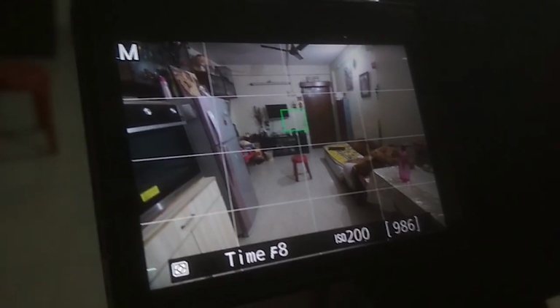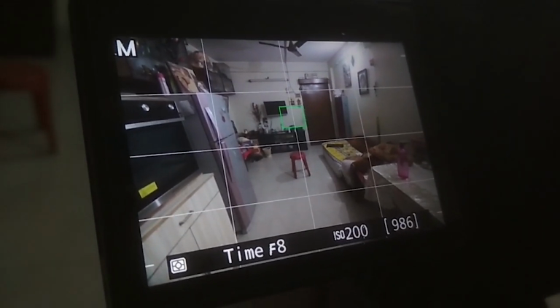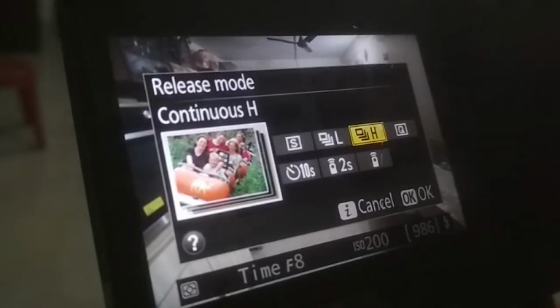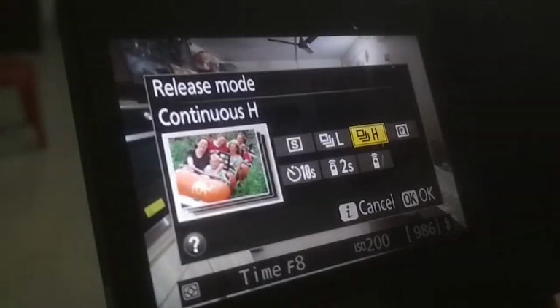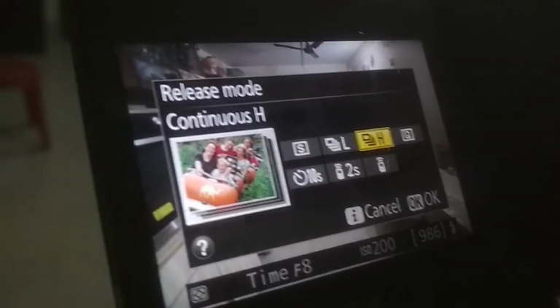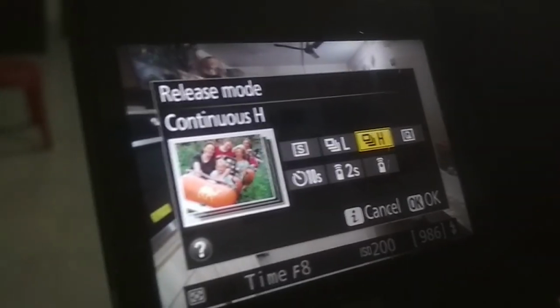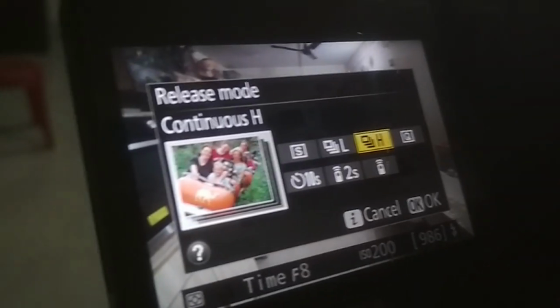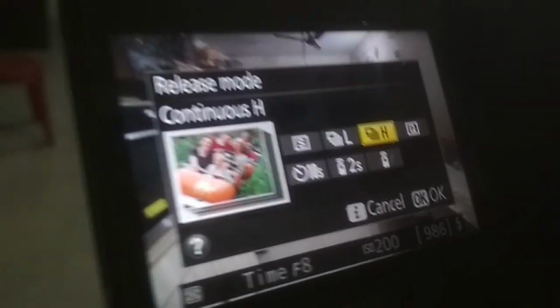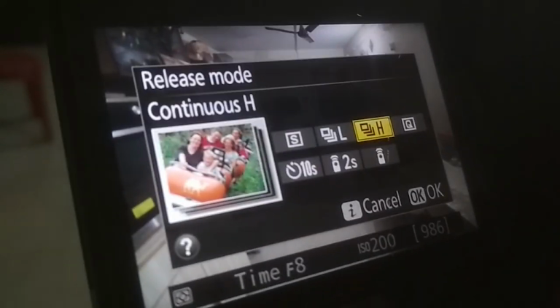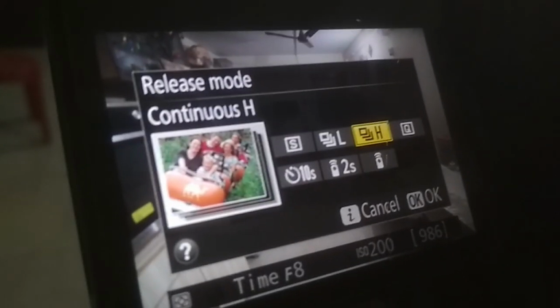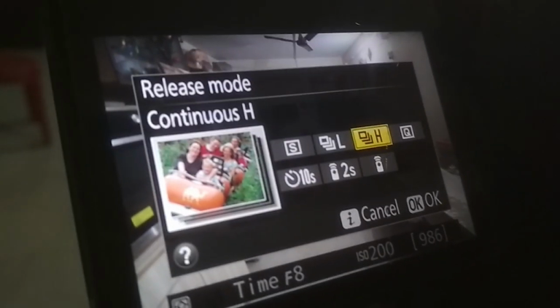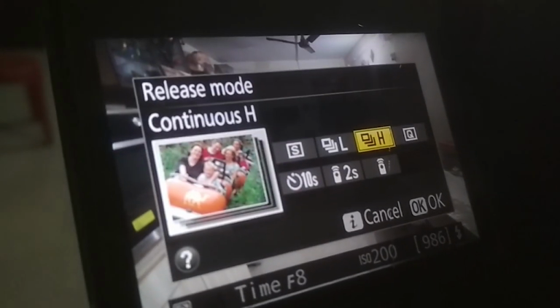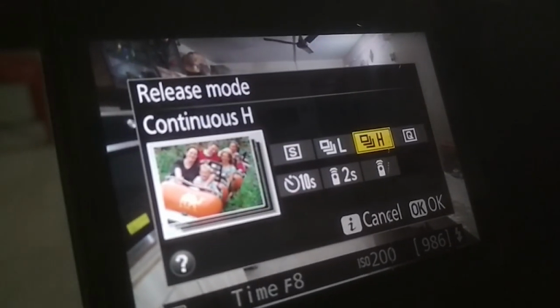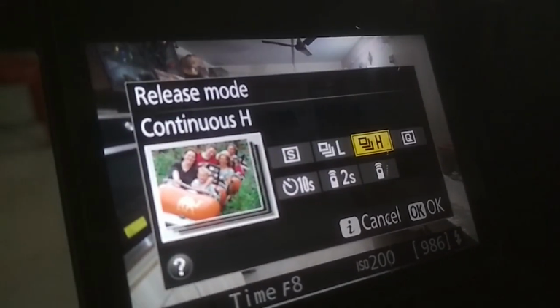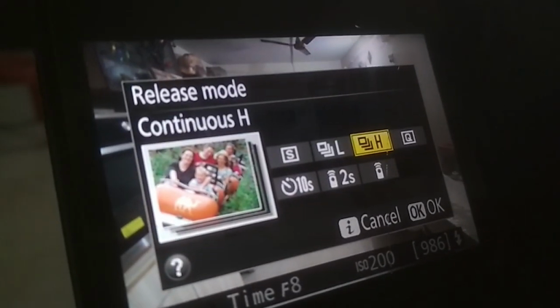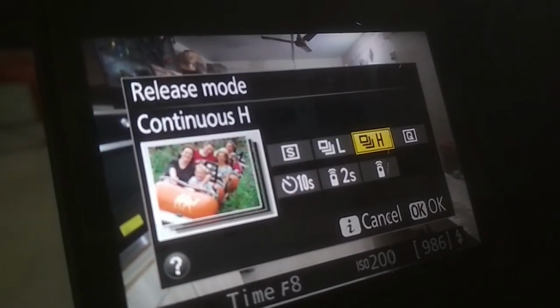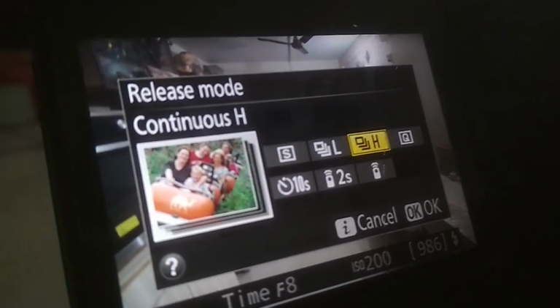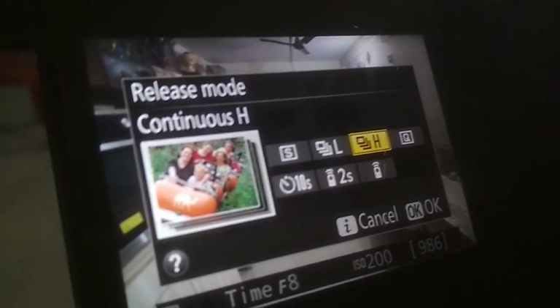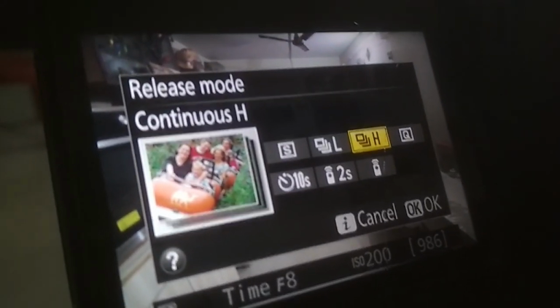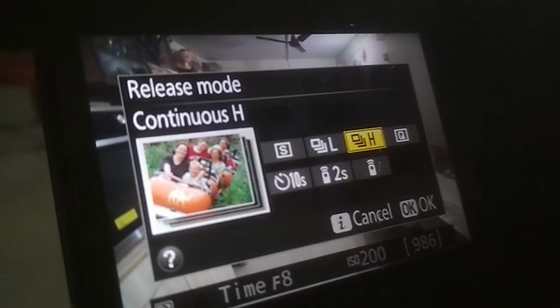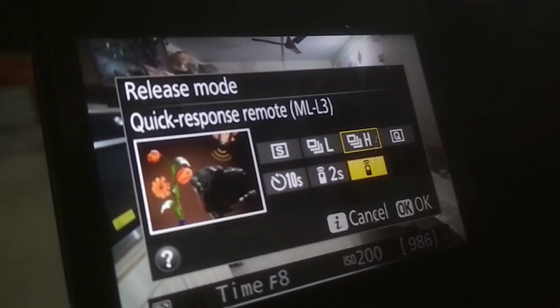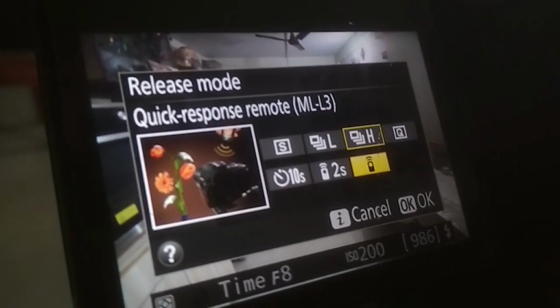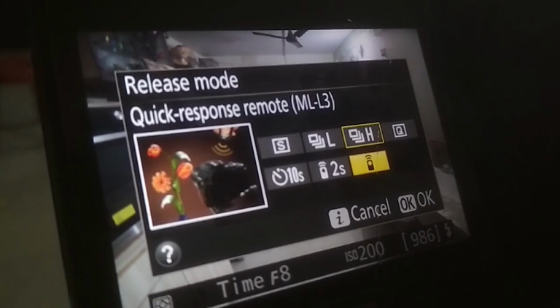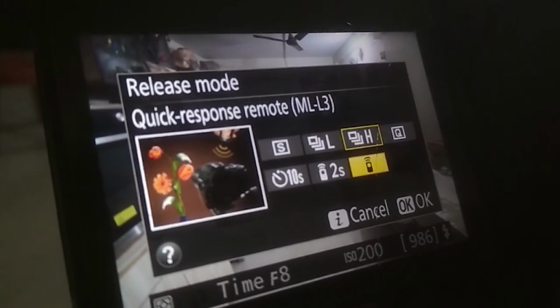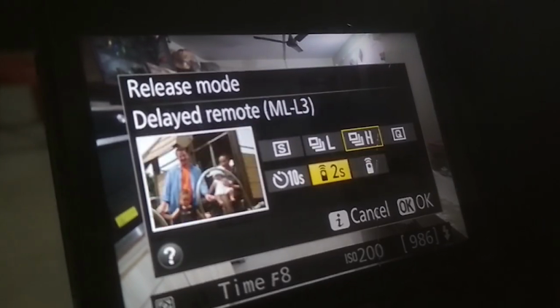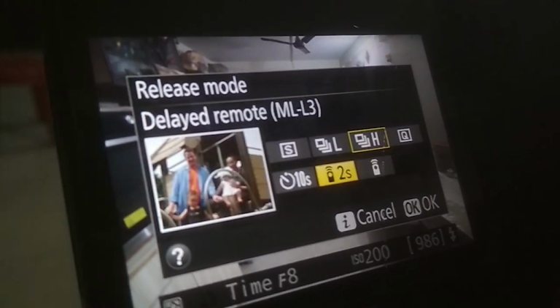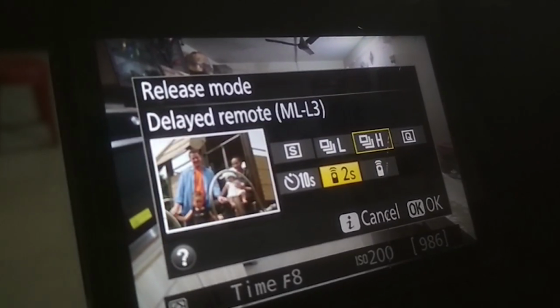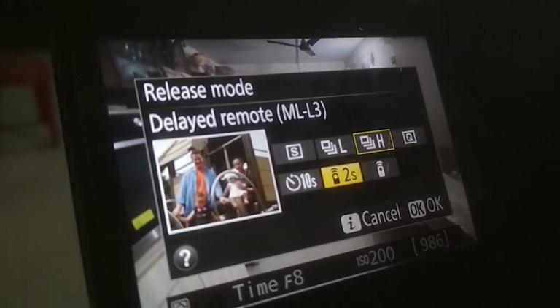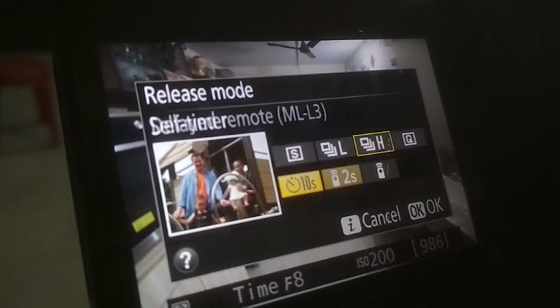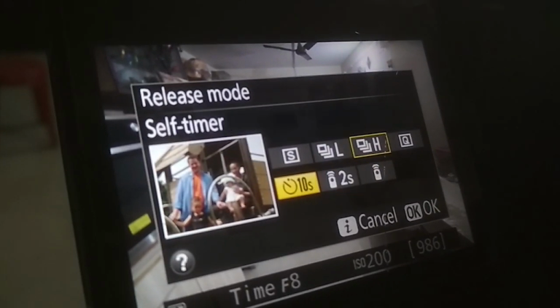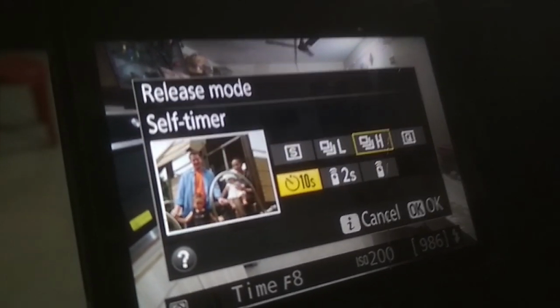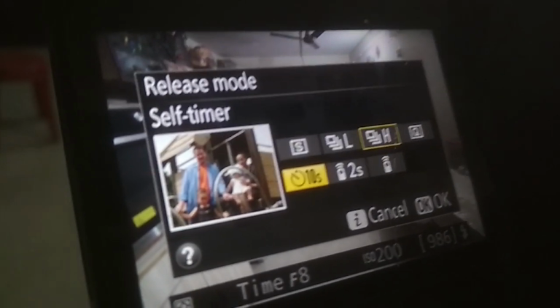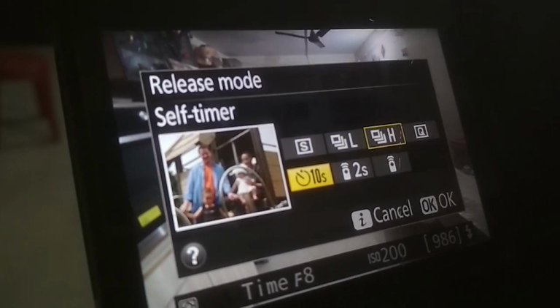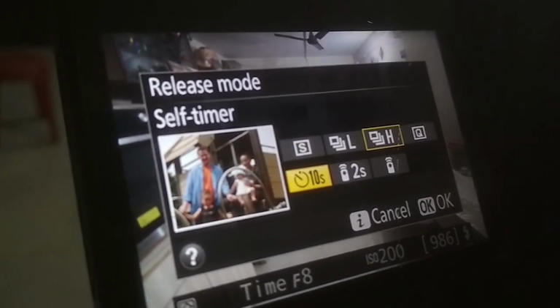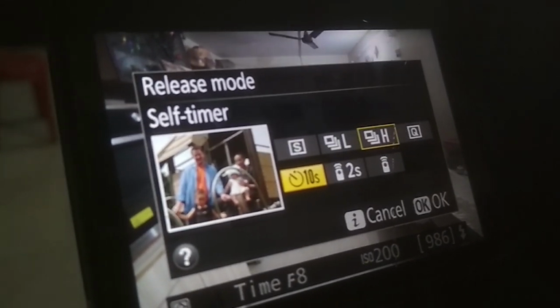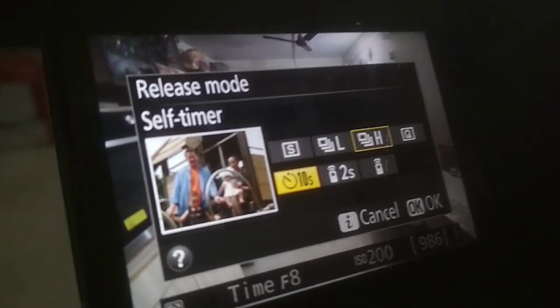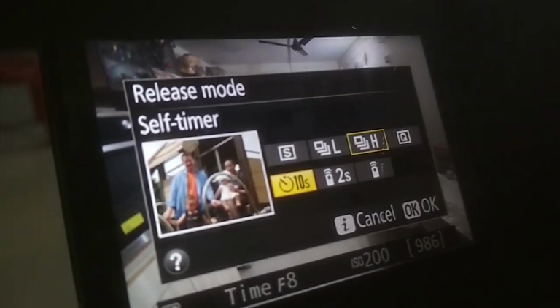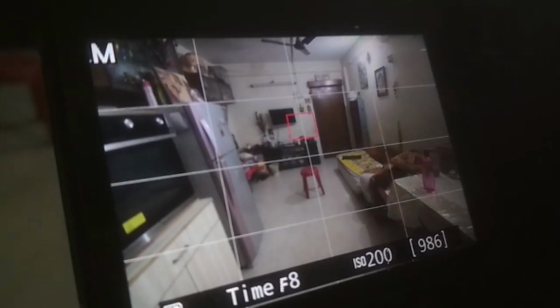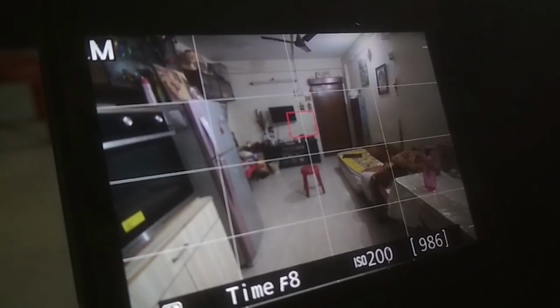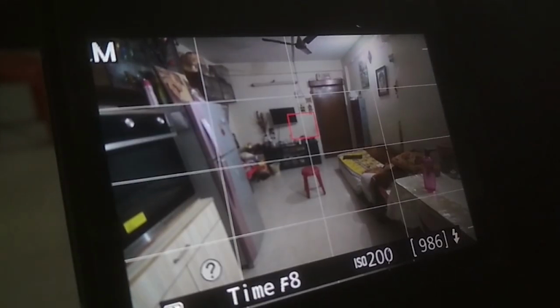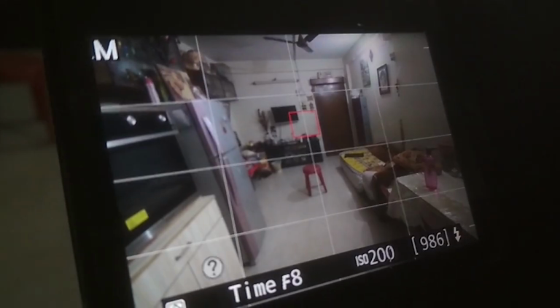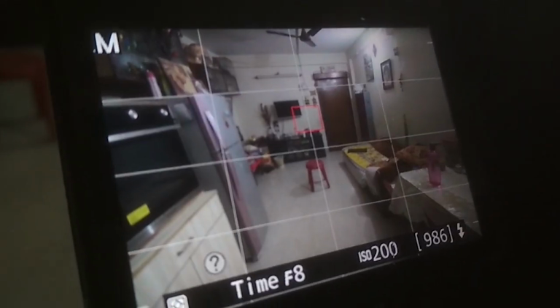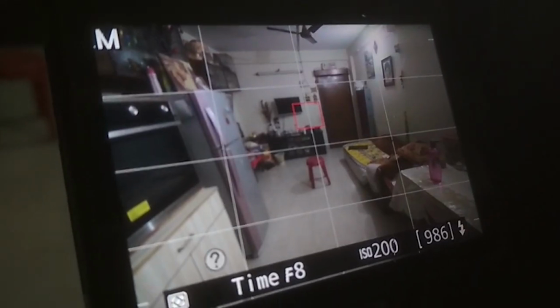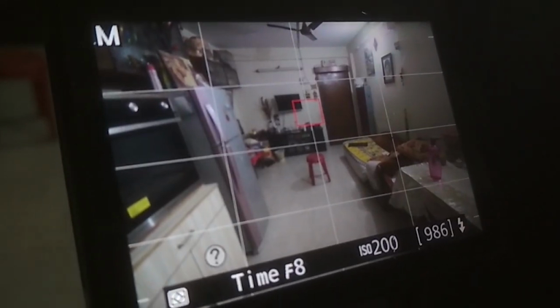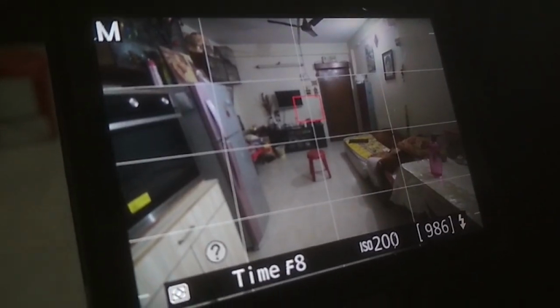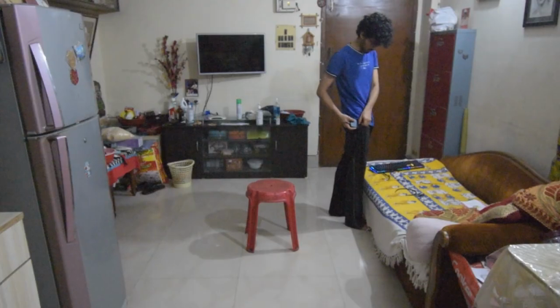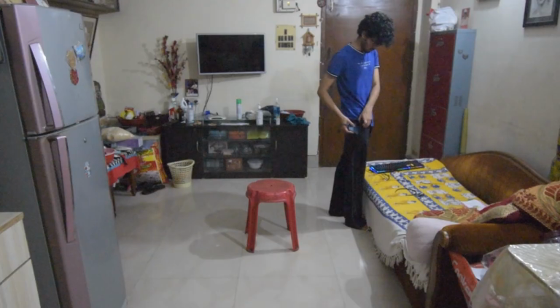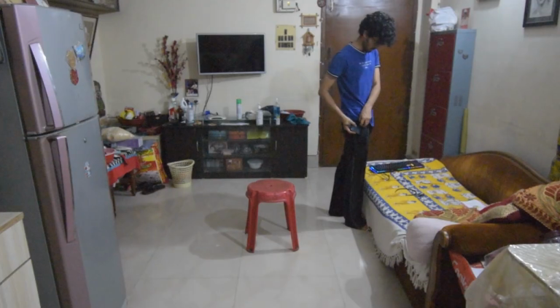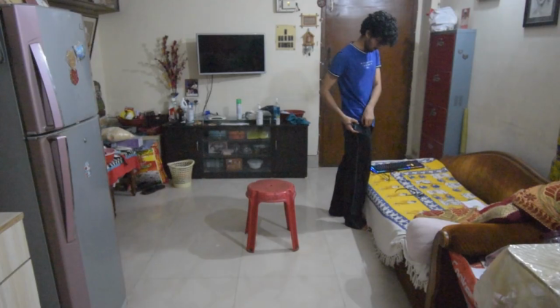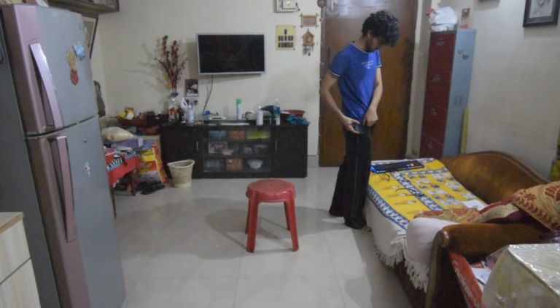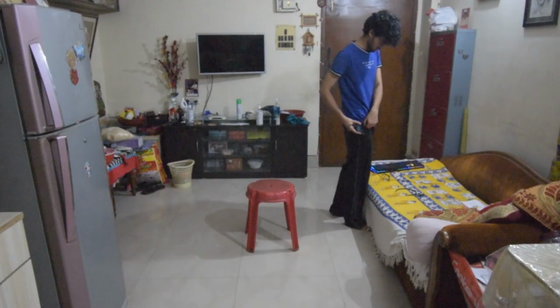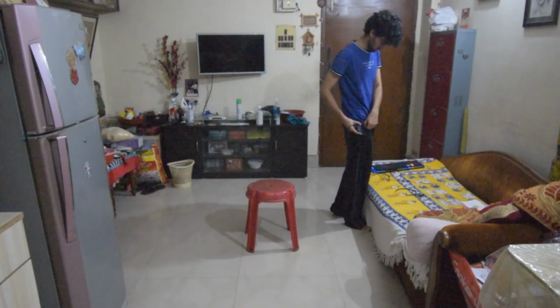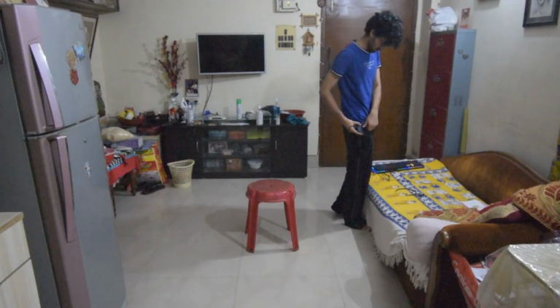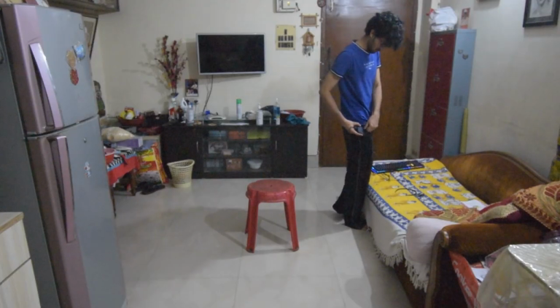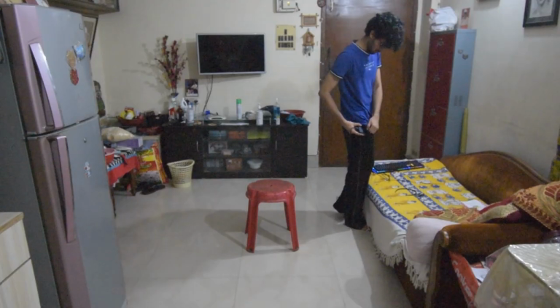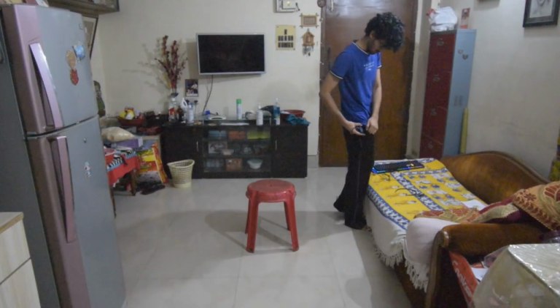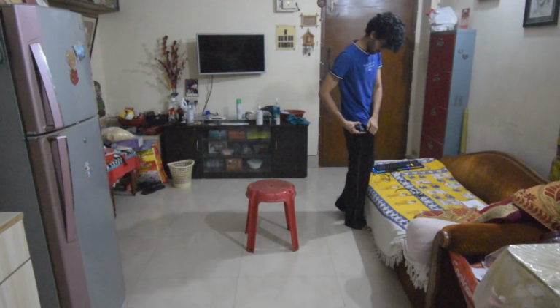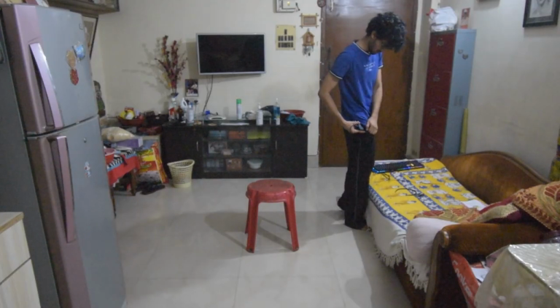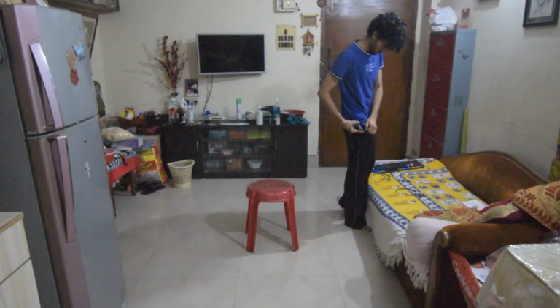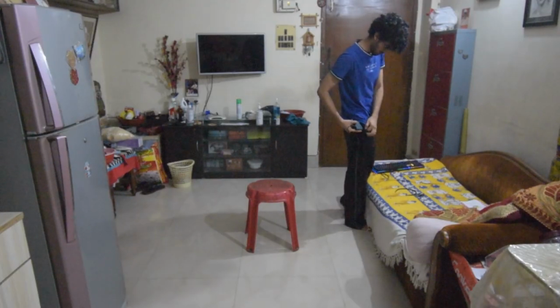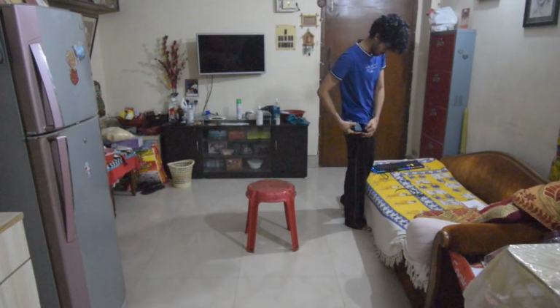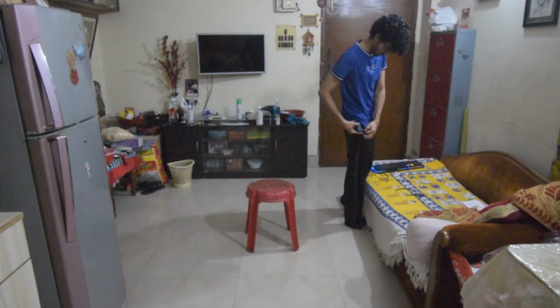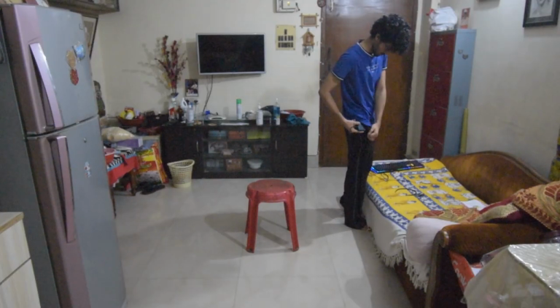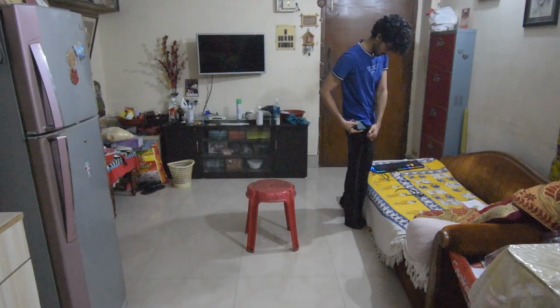Set the shutter speed to time mode or bulb mode, aperture to around f8, and keep the ISO at 200. Set up a self timer of 10 seconds because this will be a self portrait.